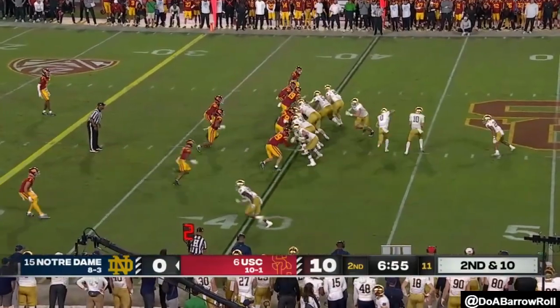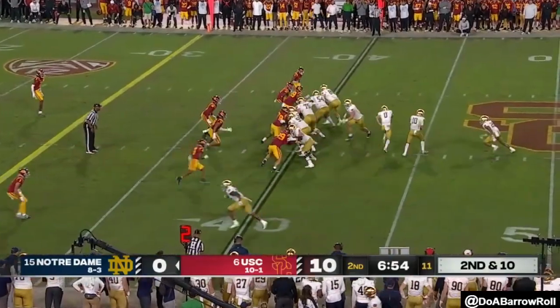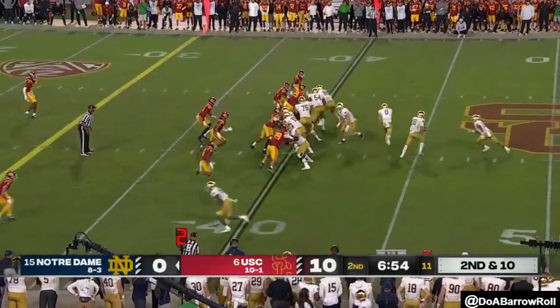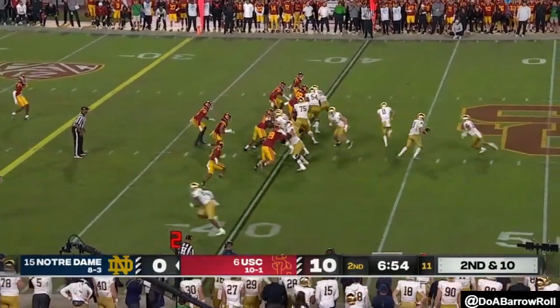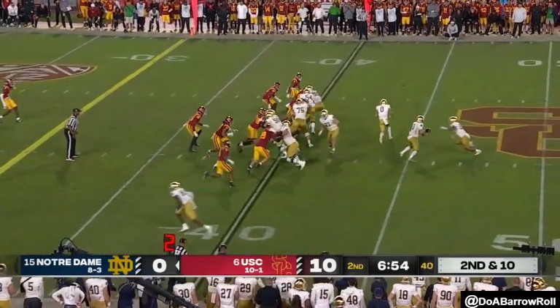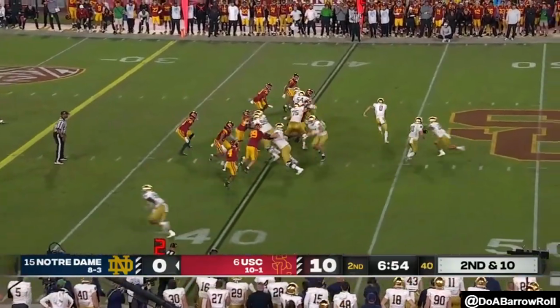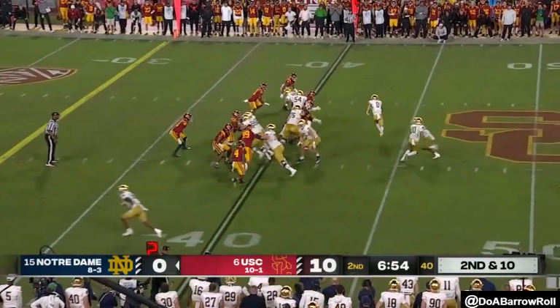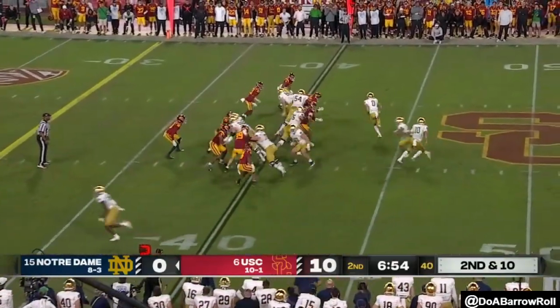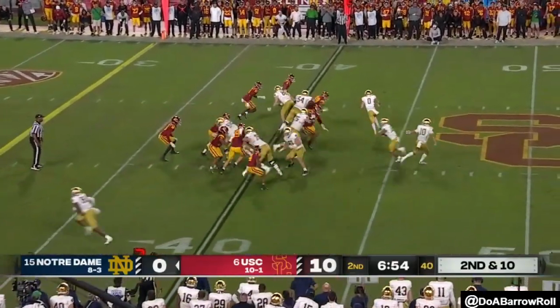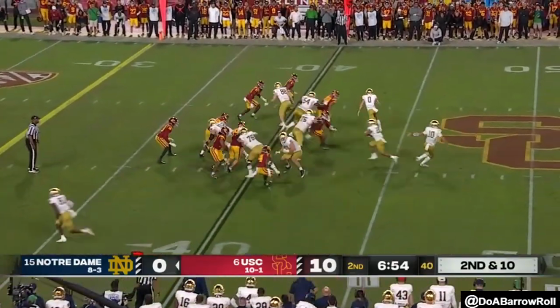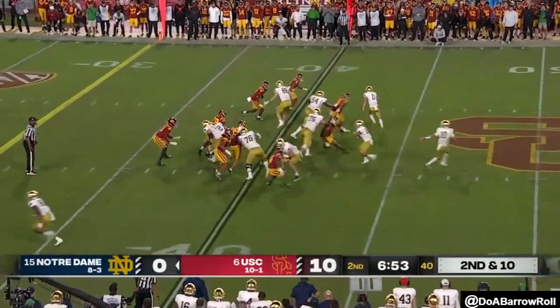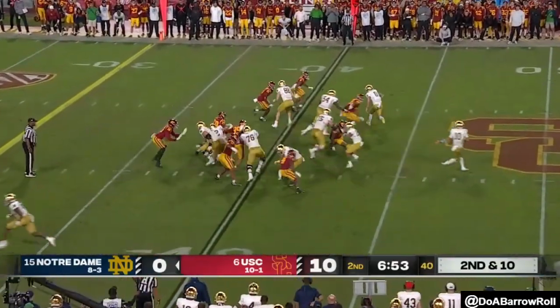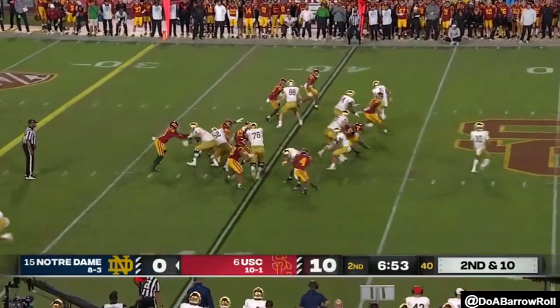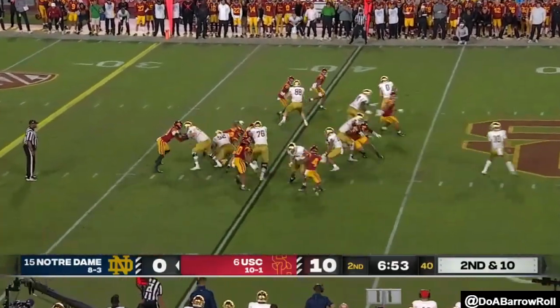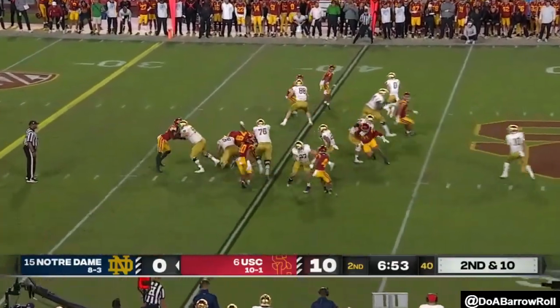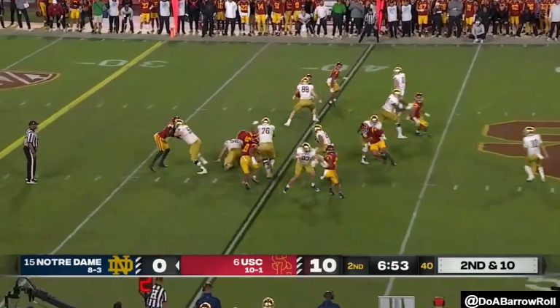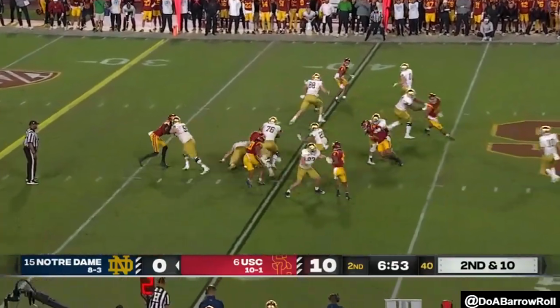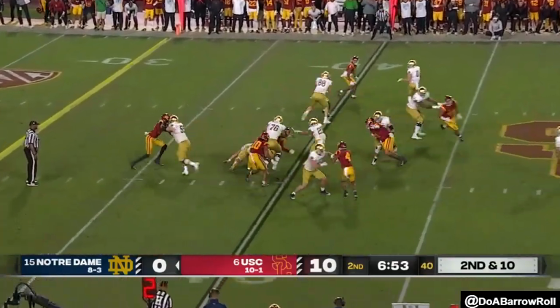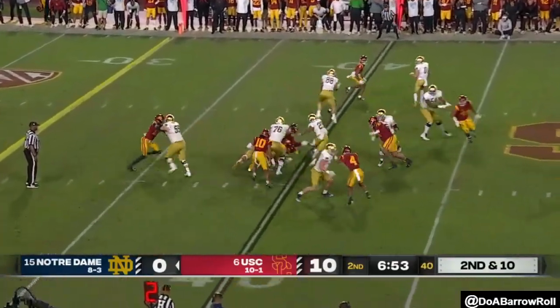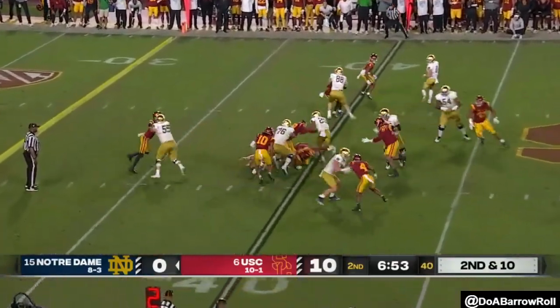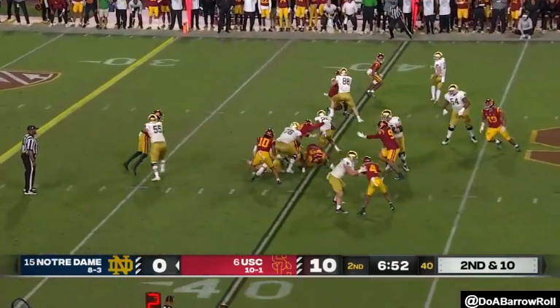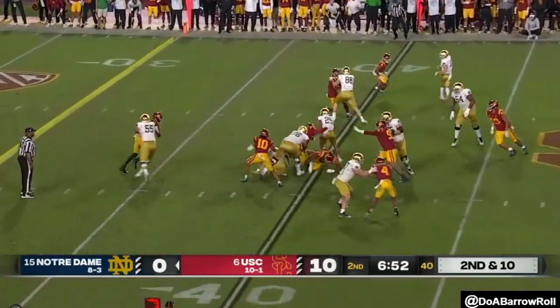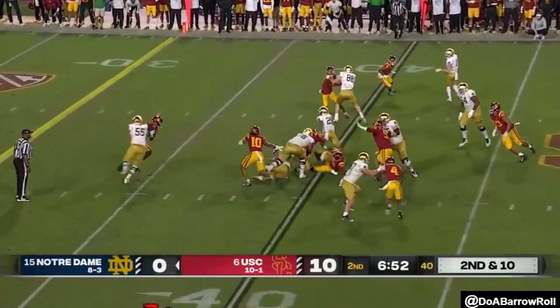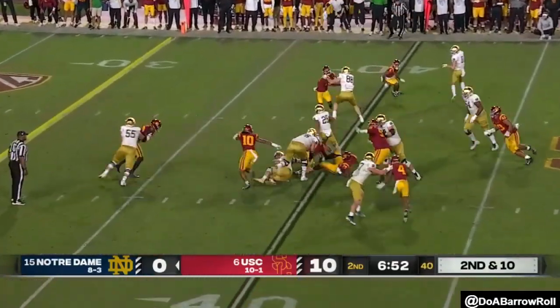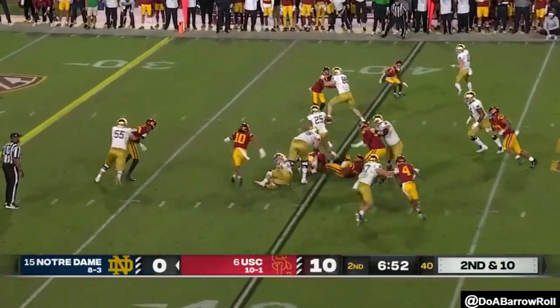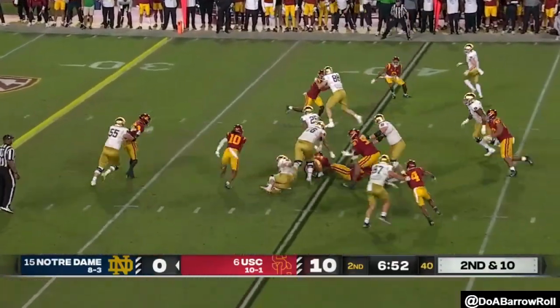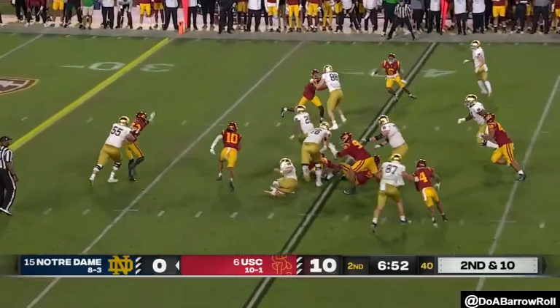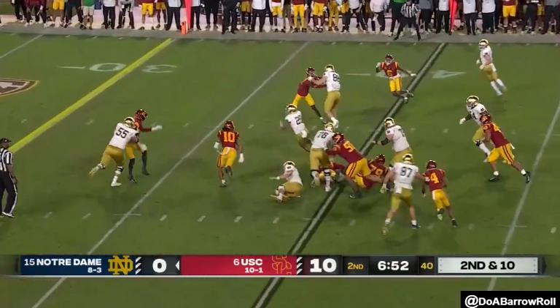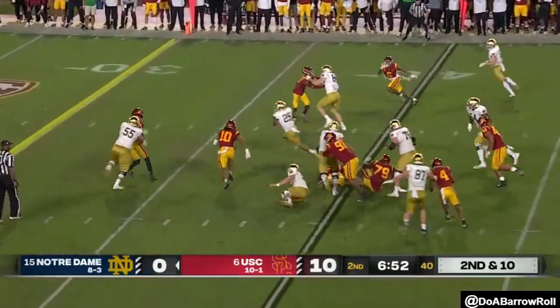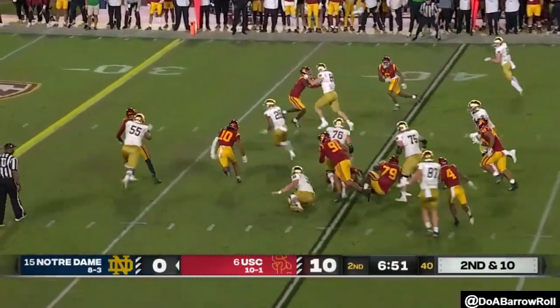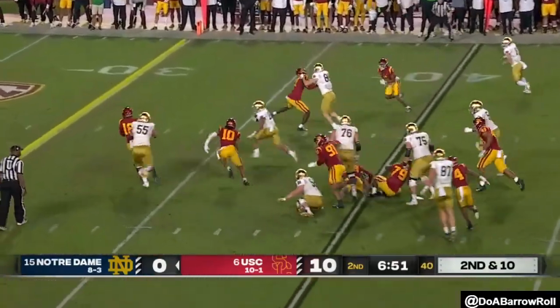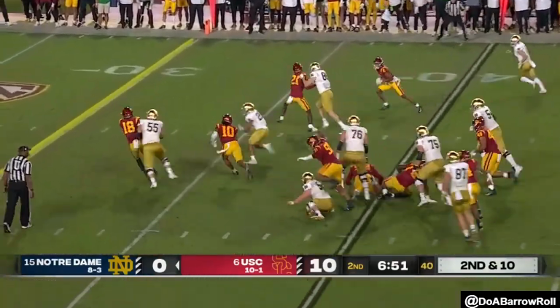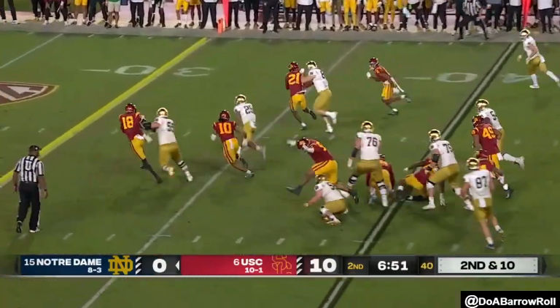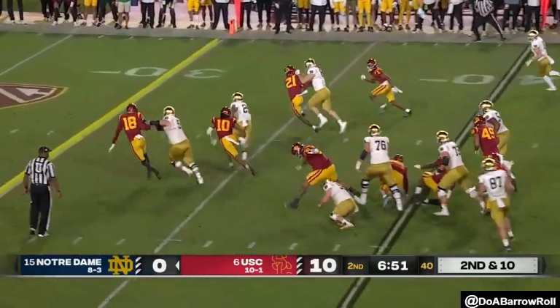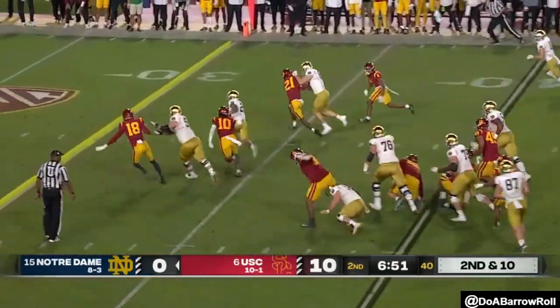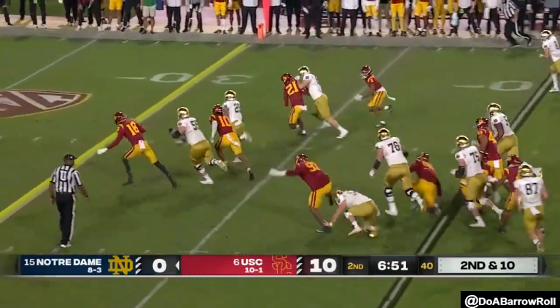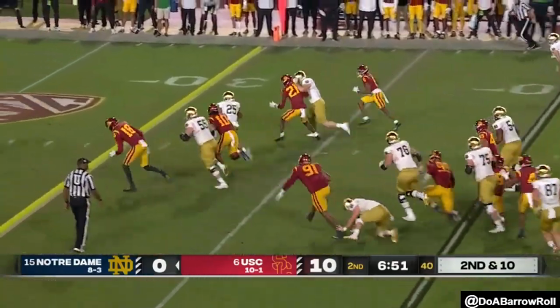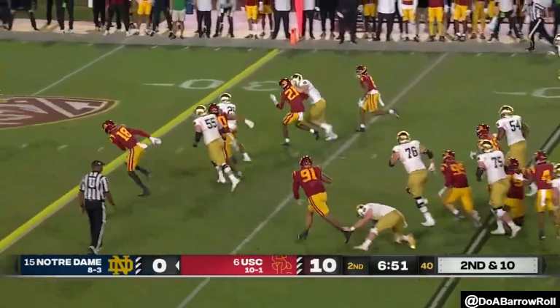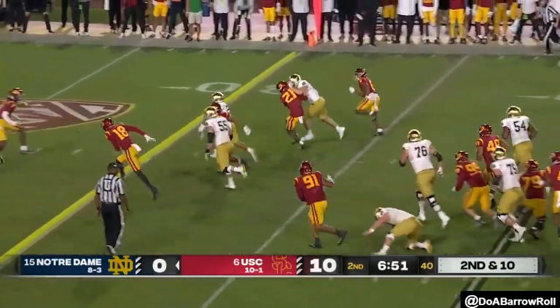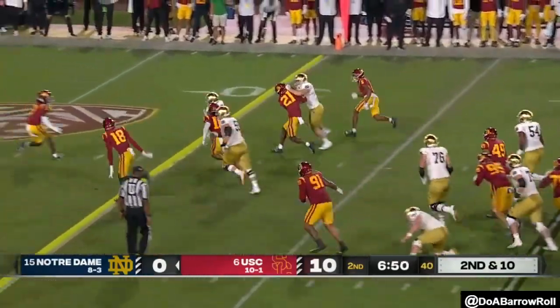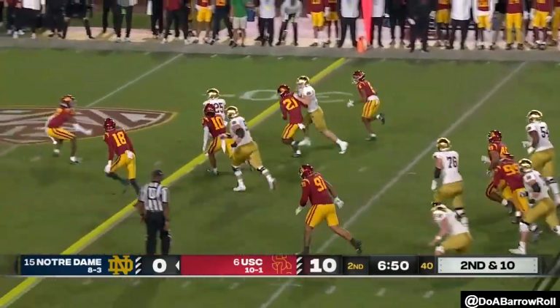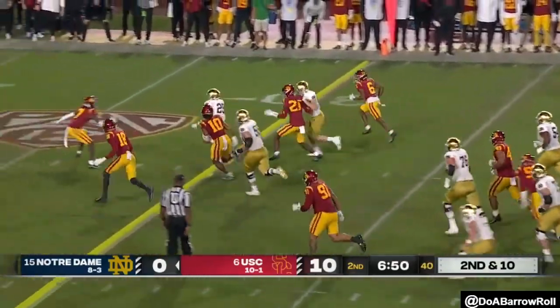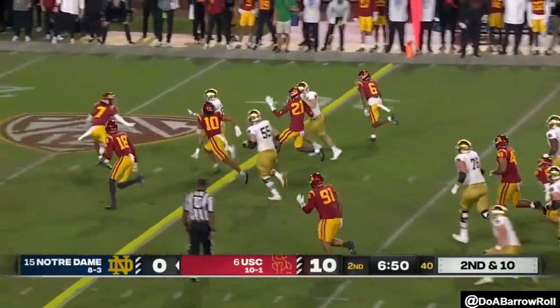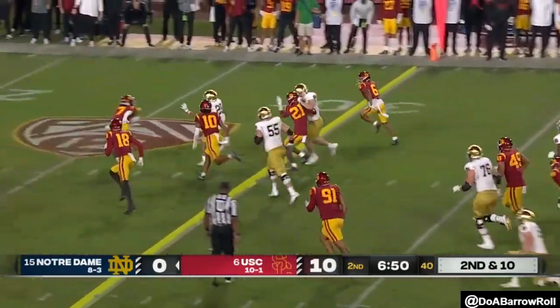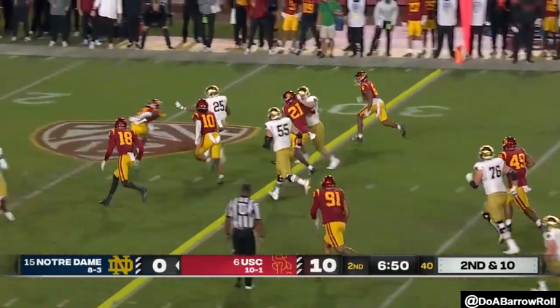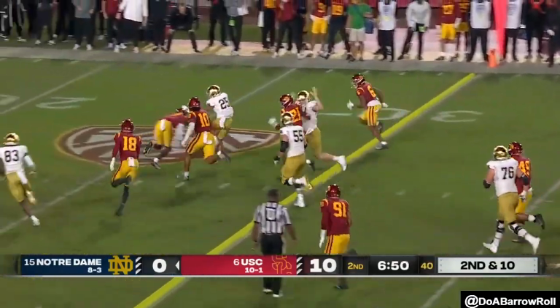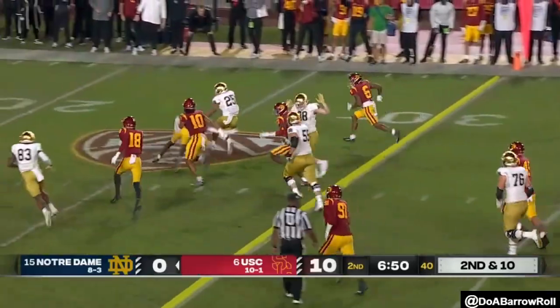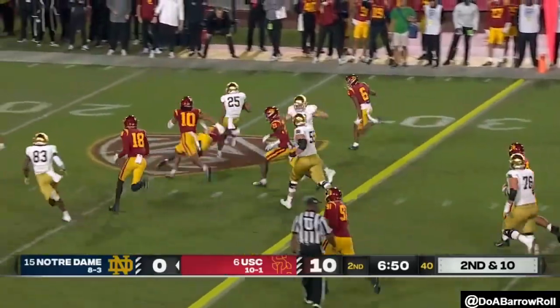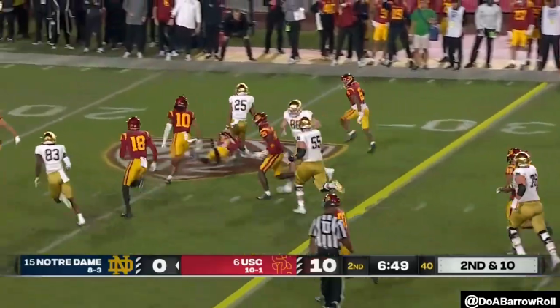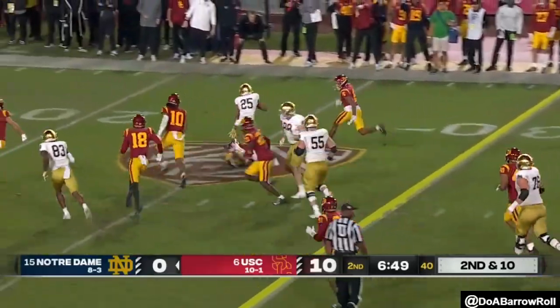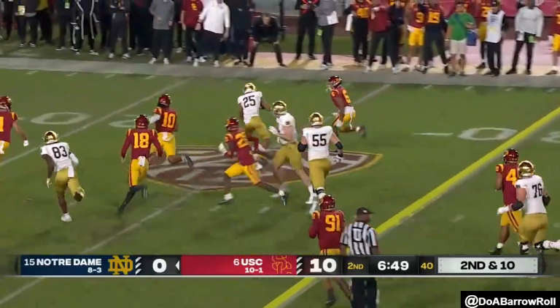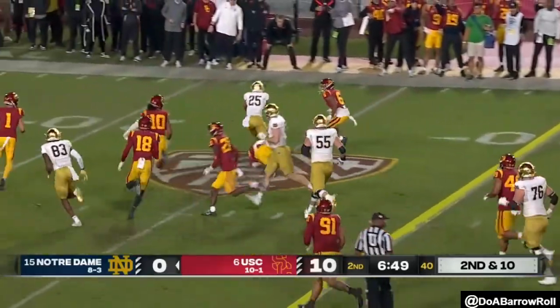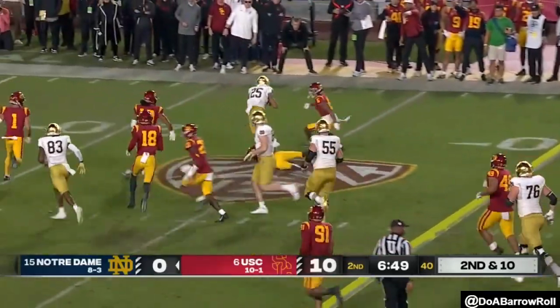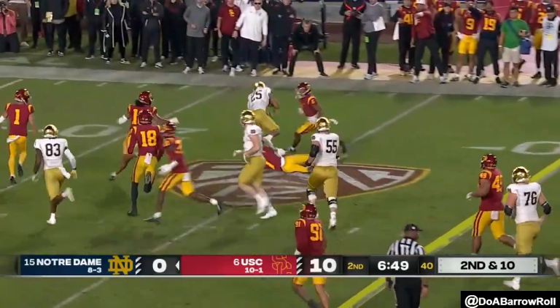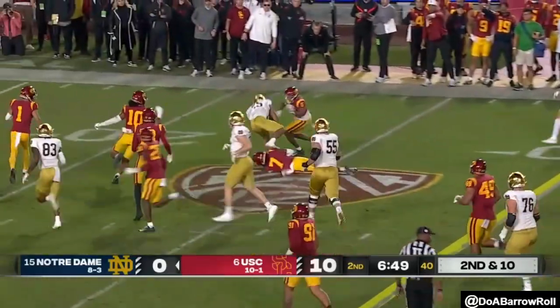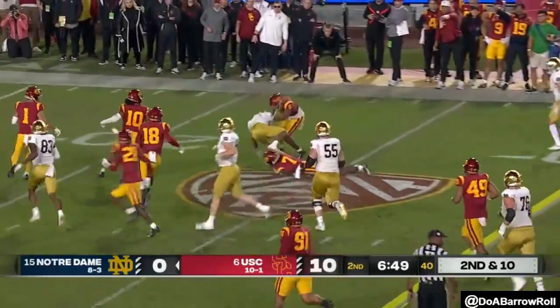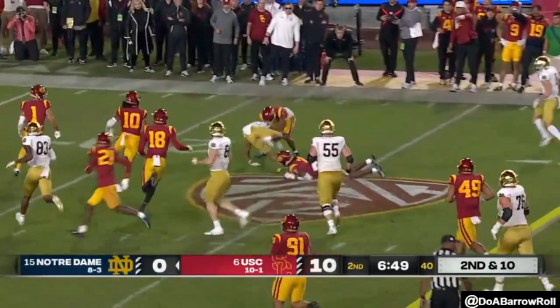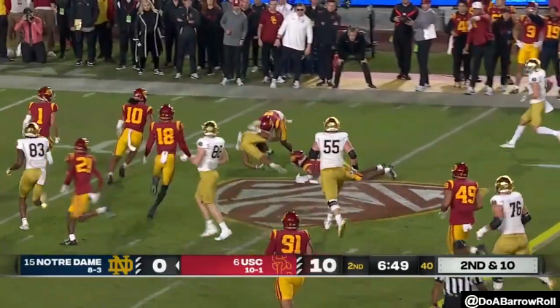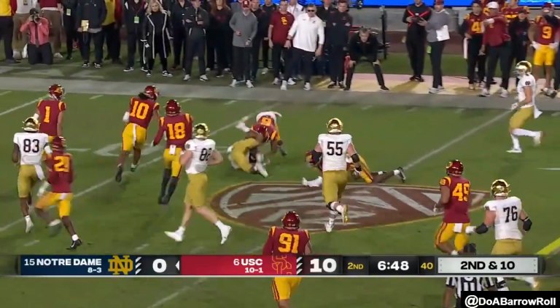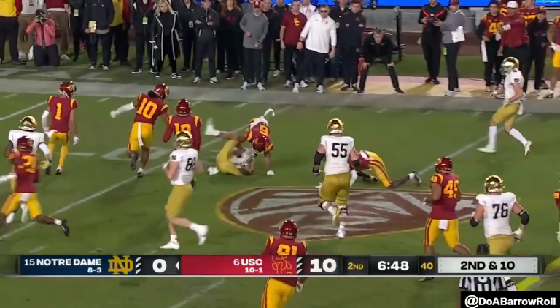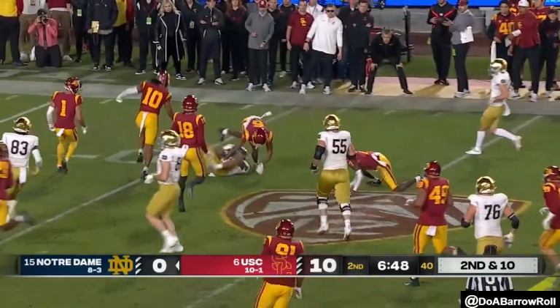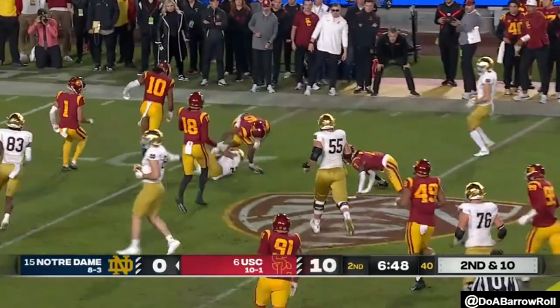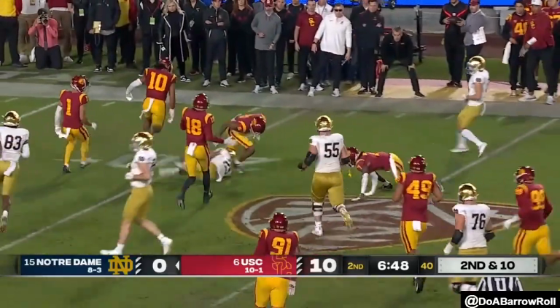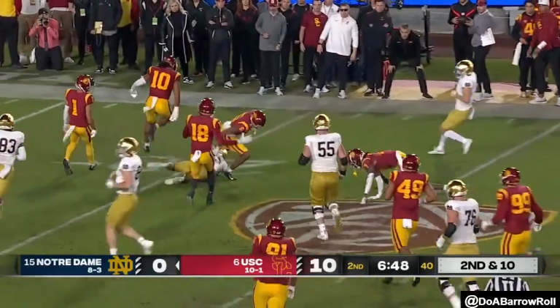Second and ten, Tyree has a little crease, makes a cut — Chris Tyree making the biggest play.